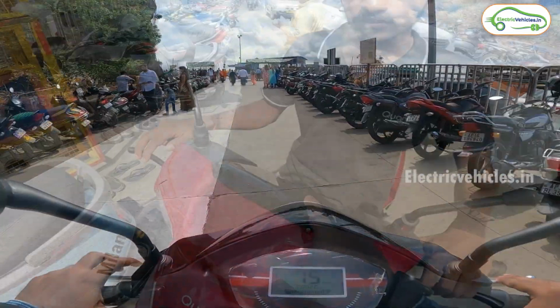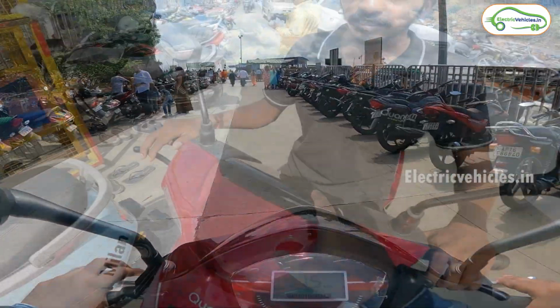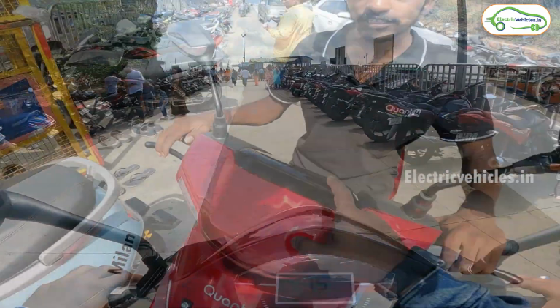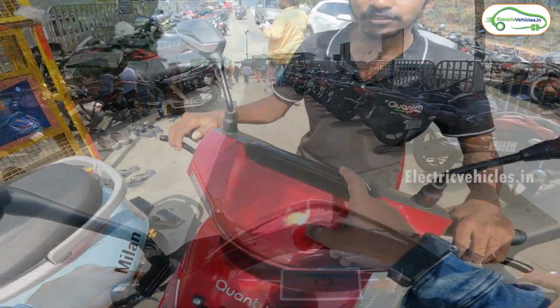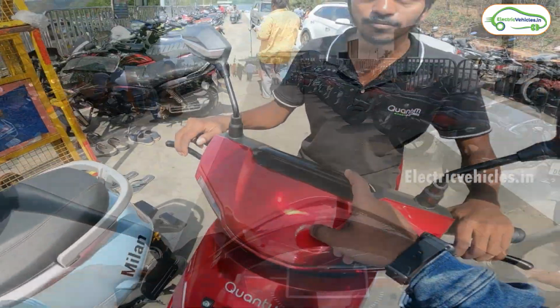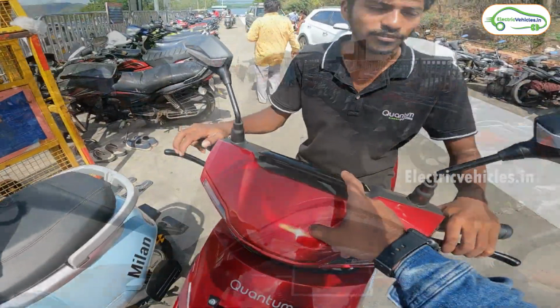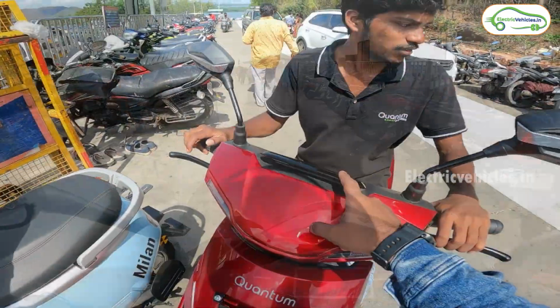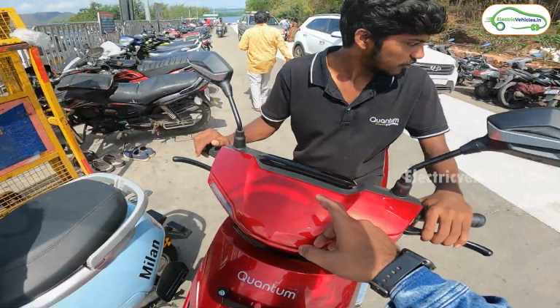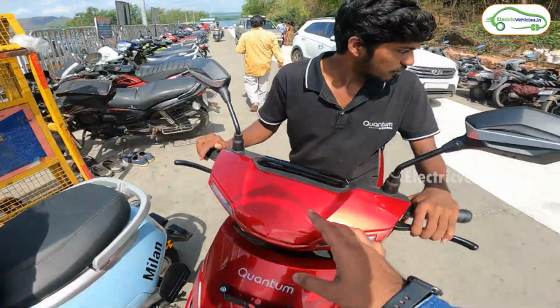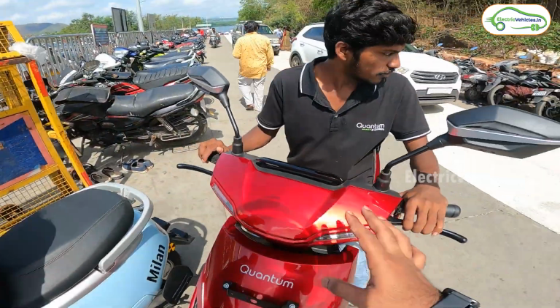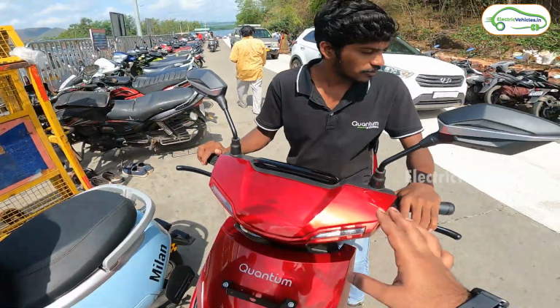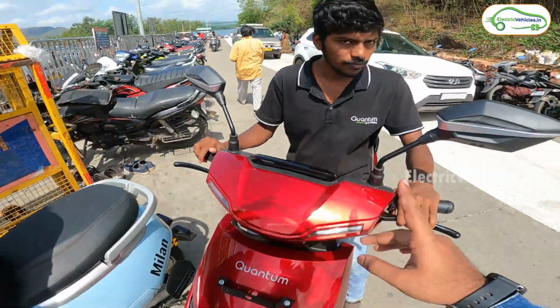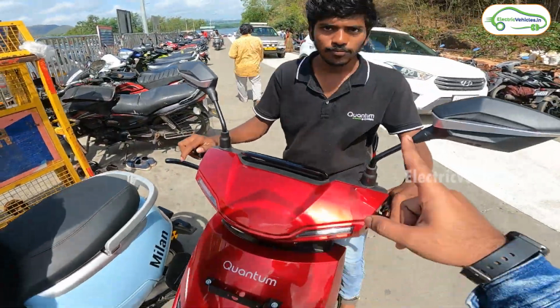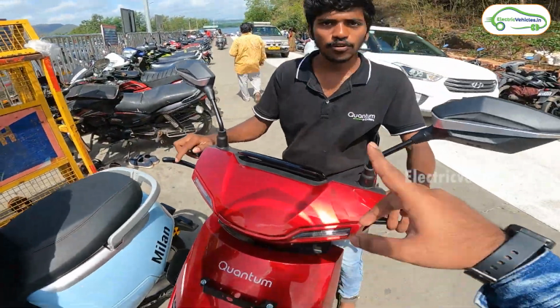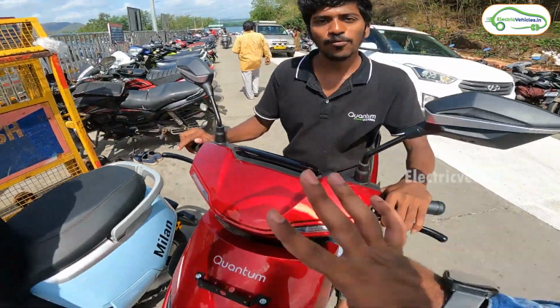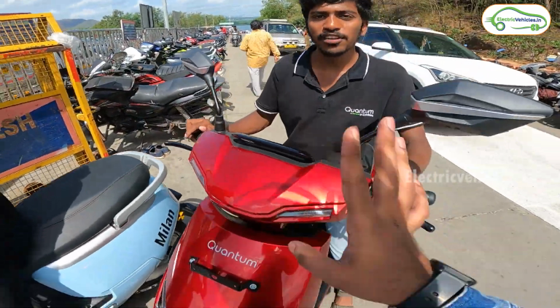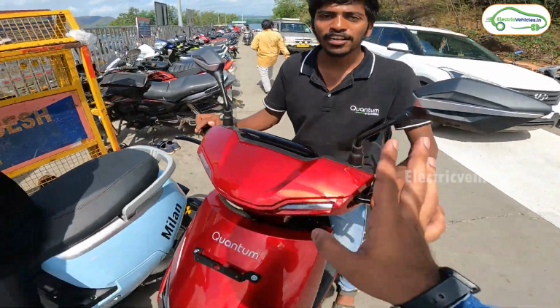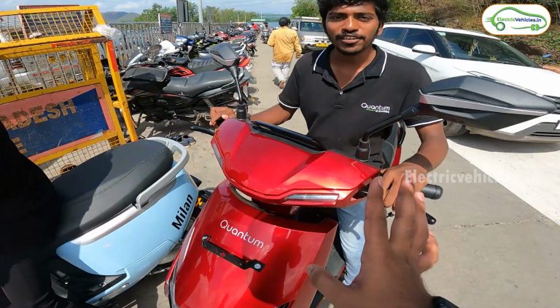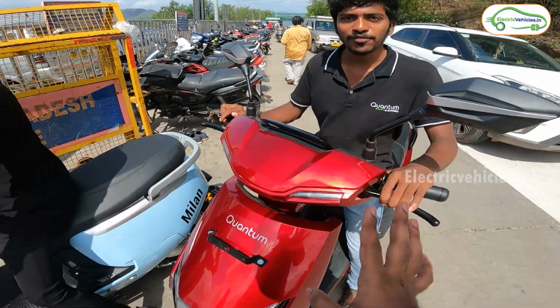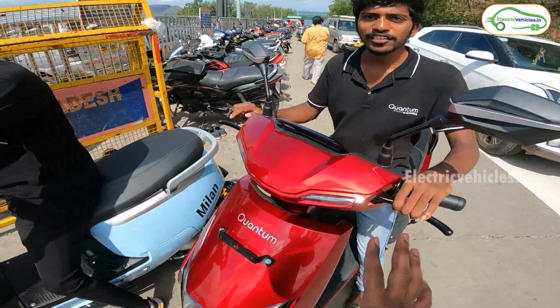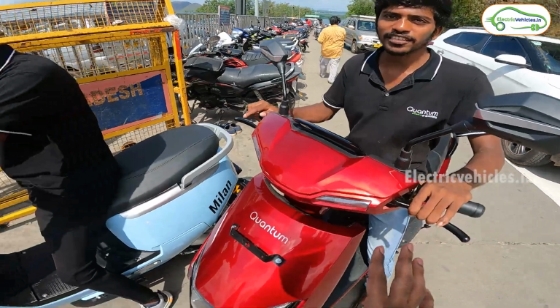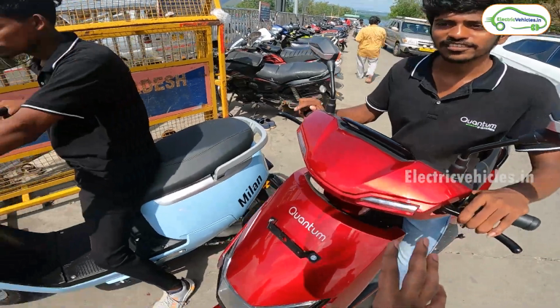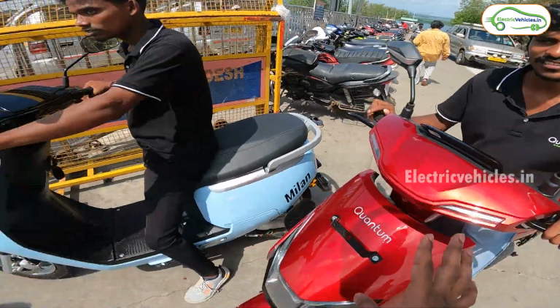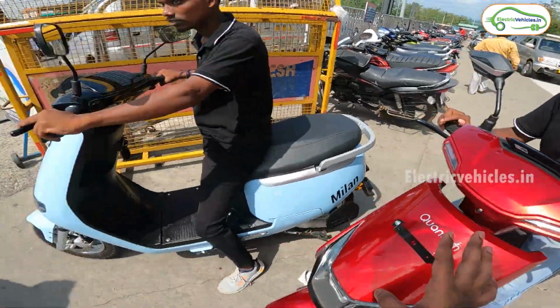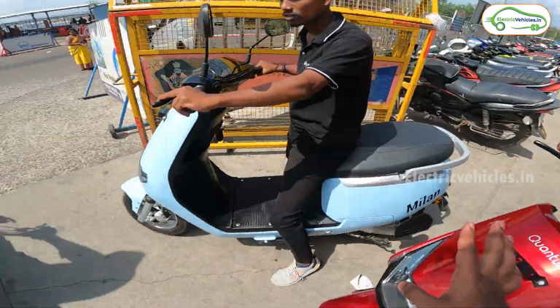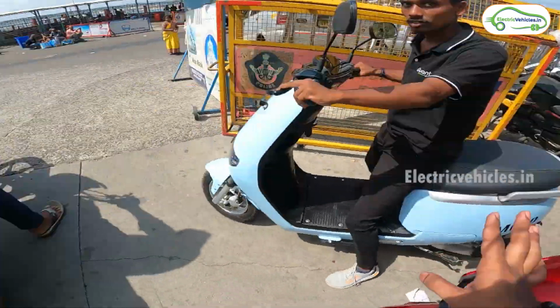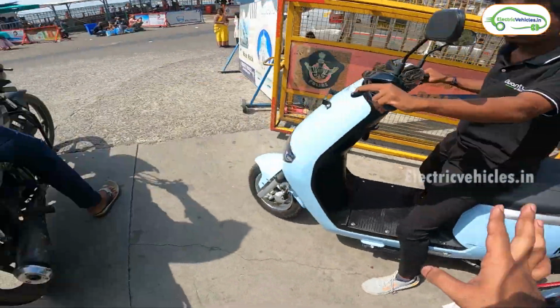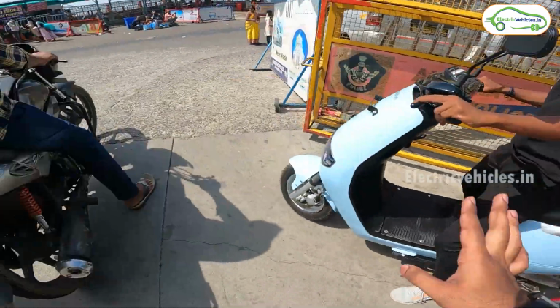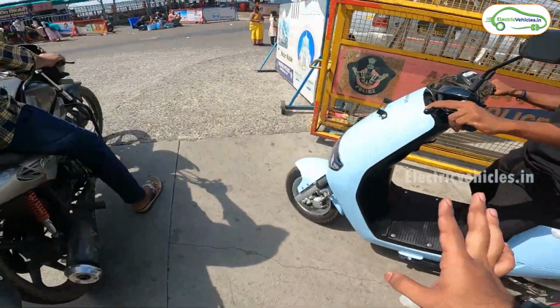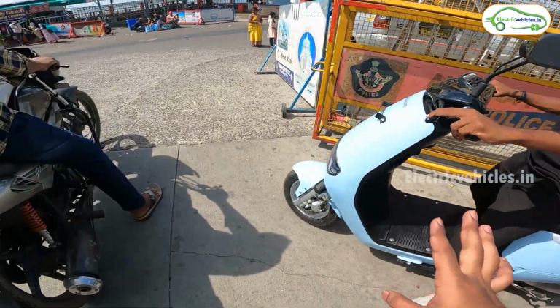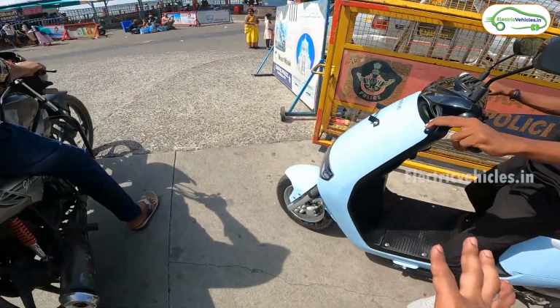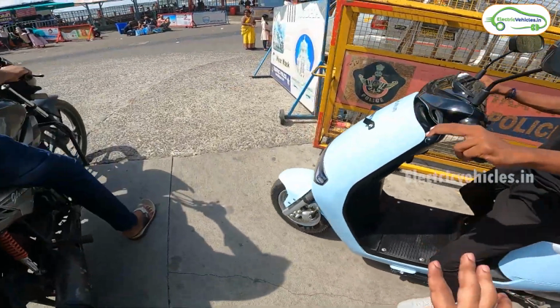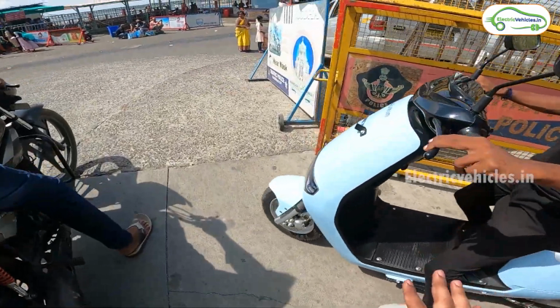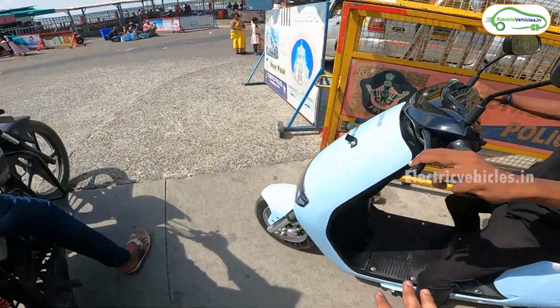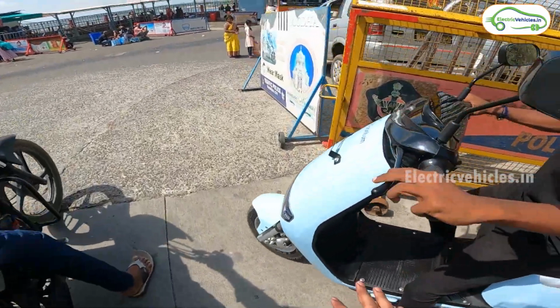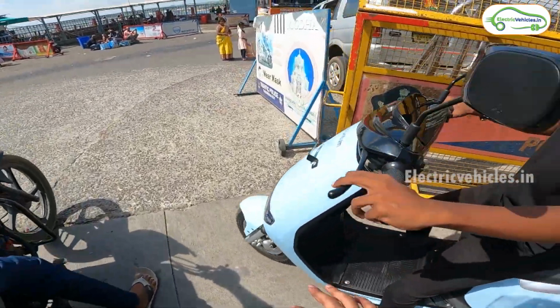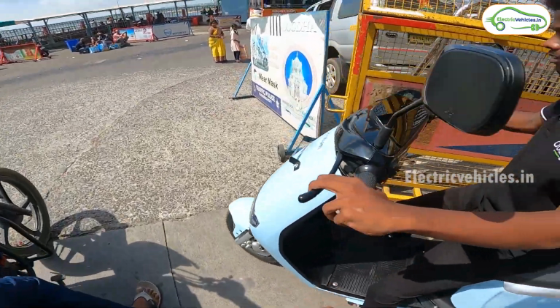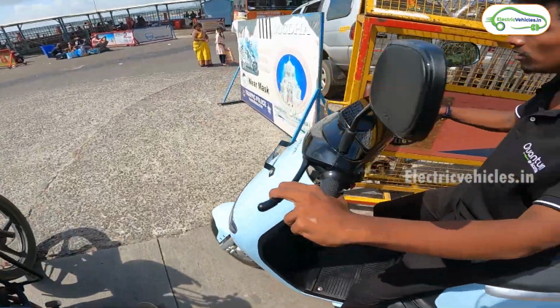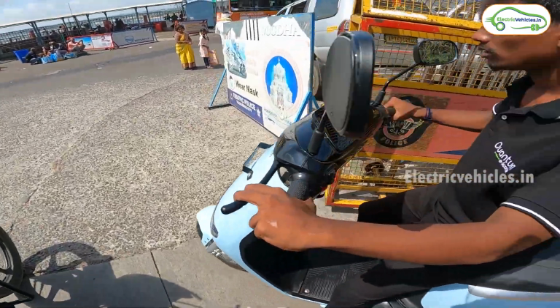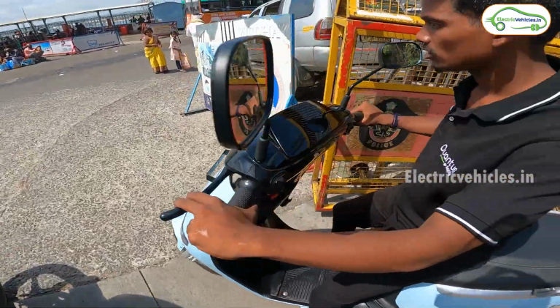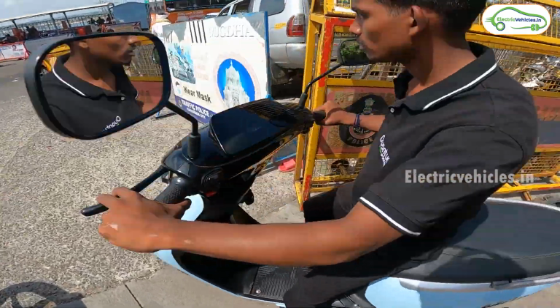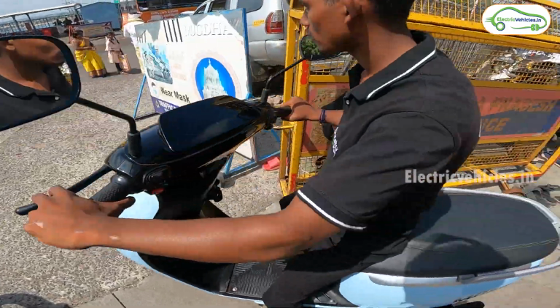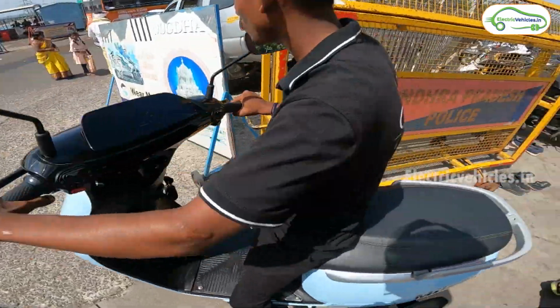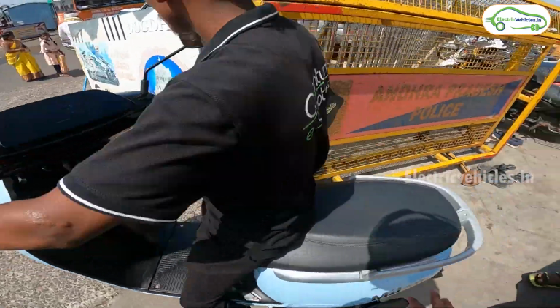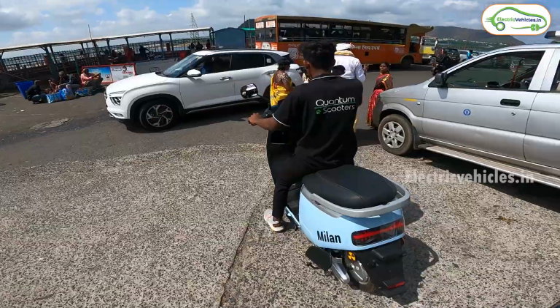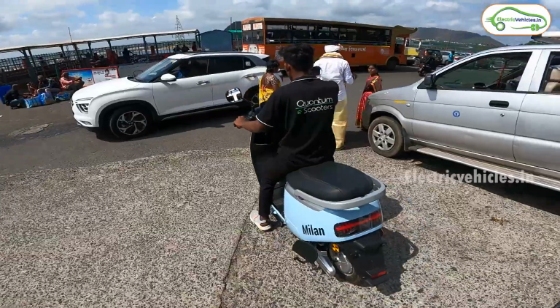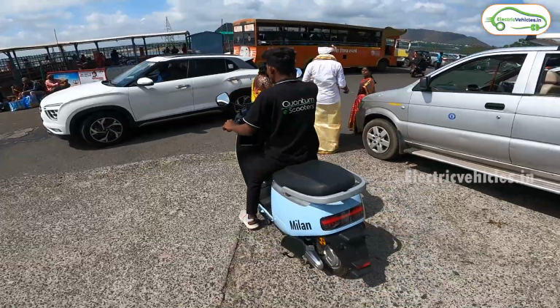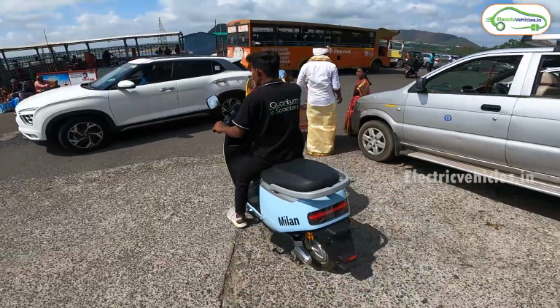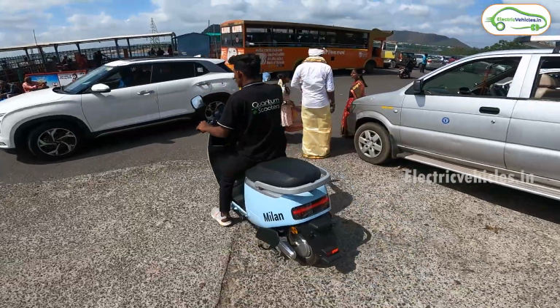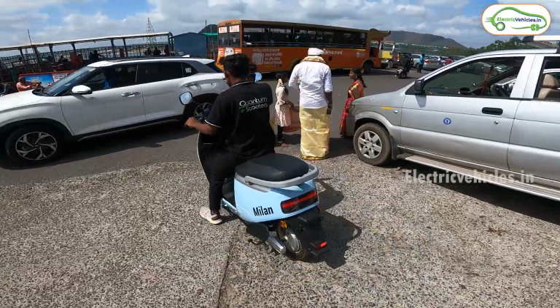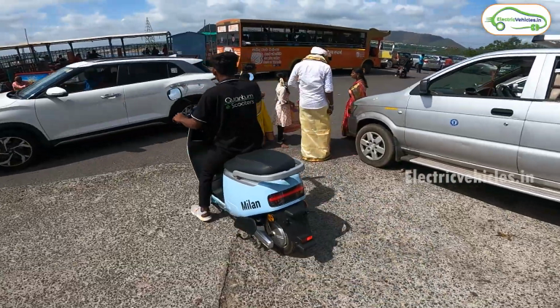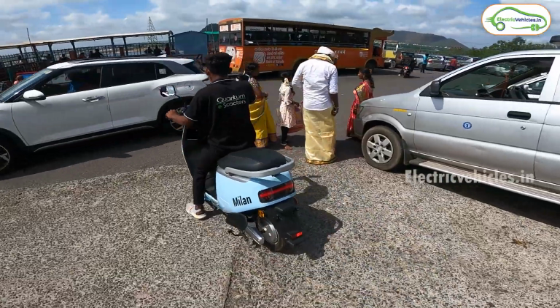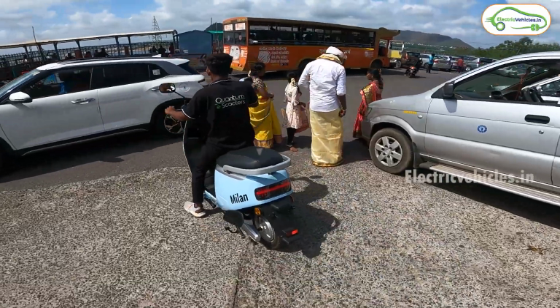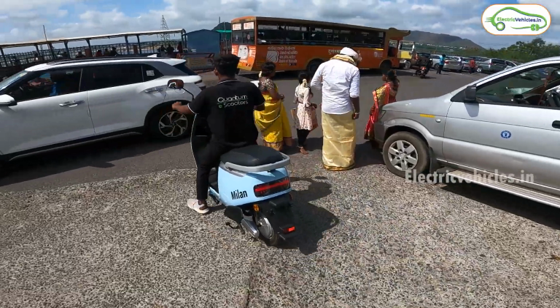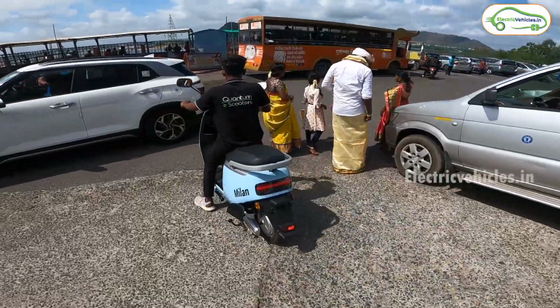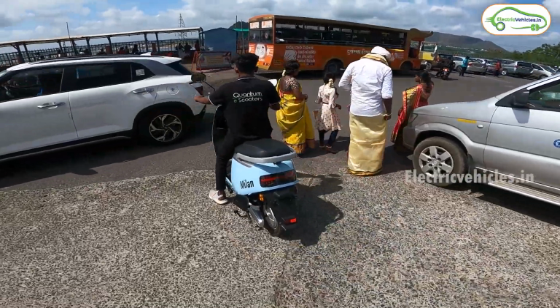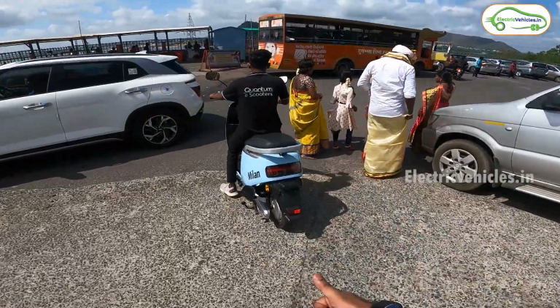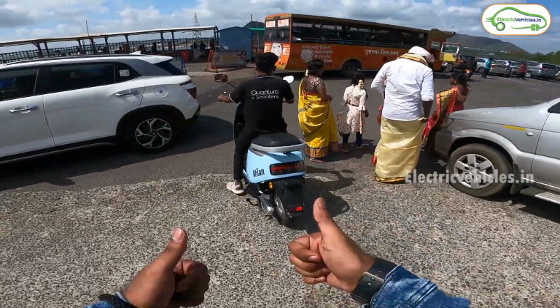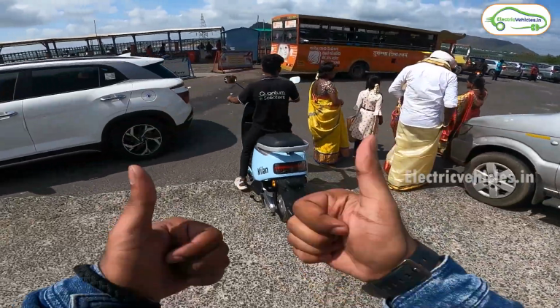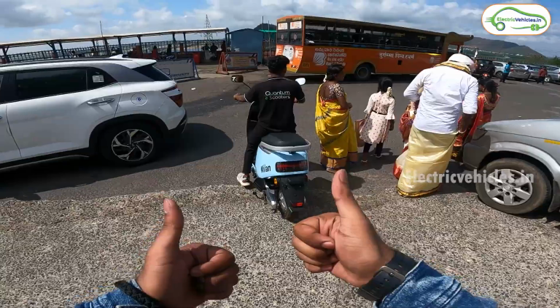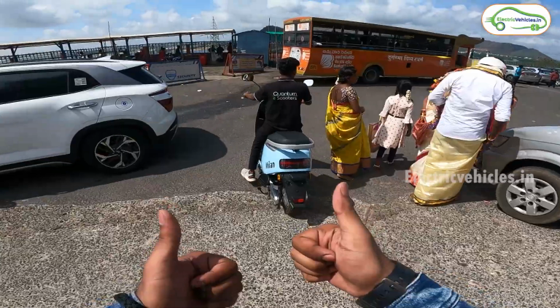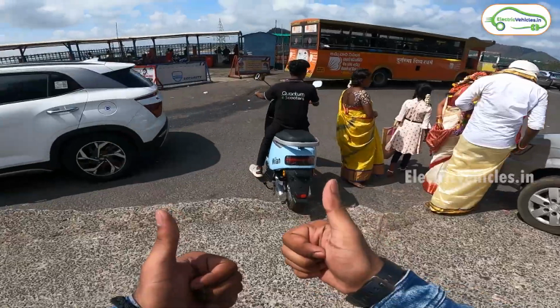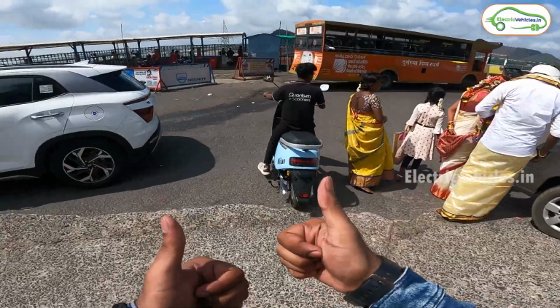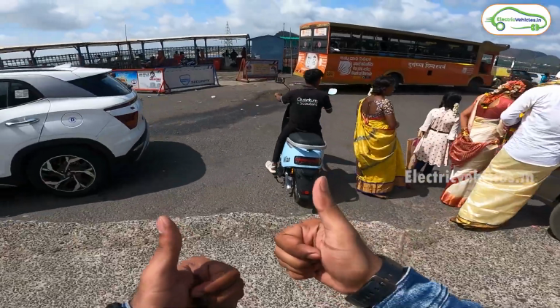Successfully, all 3 models climbed this ghat road. Mission Kanaka Durgamma ghat road finished successfully.